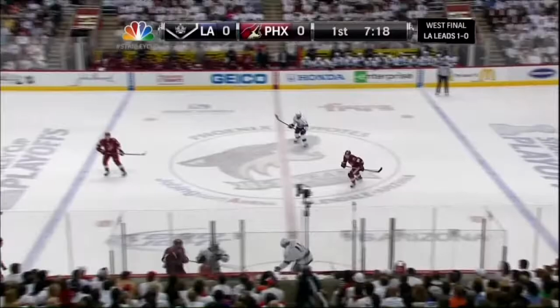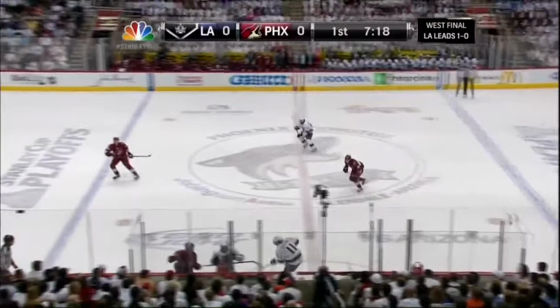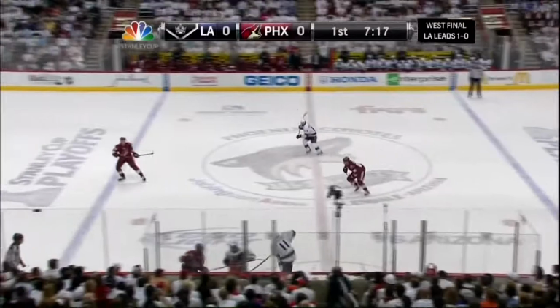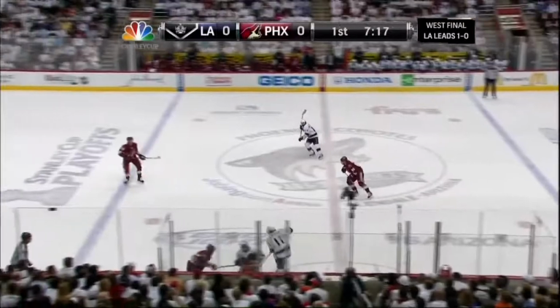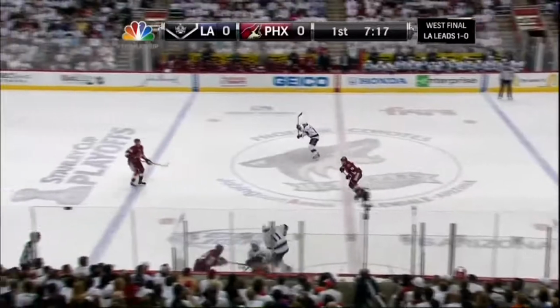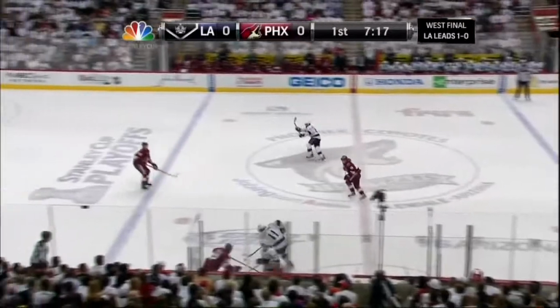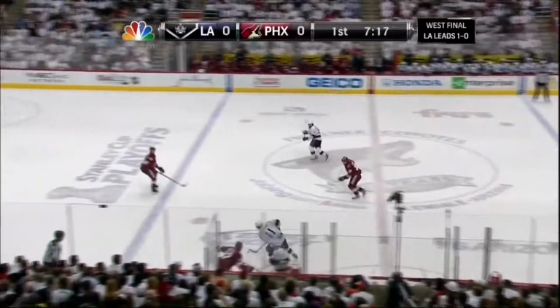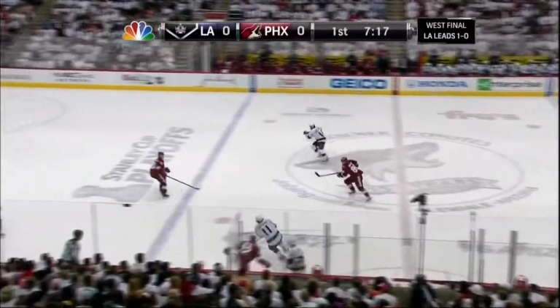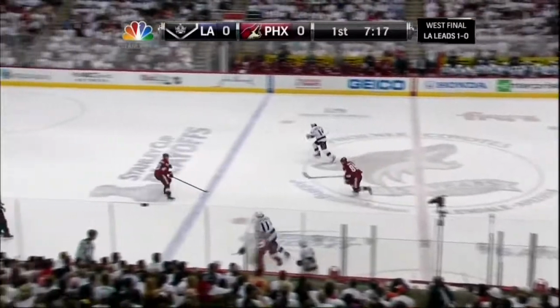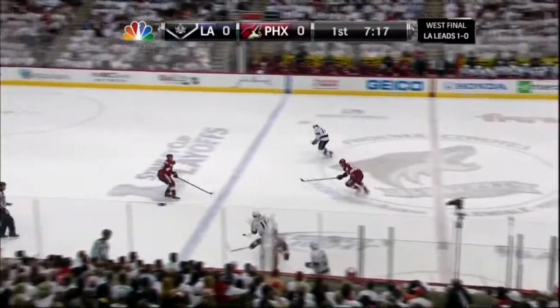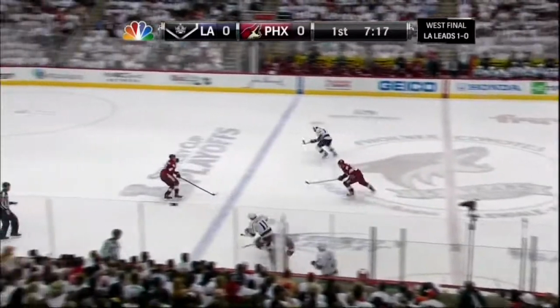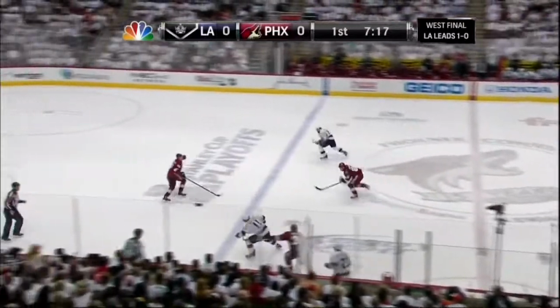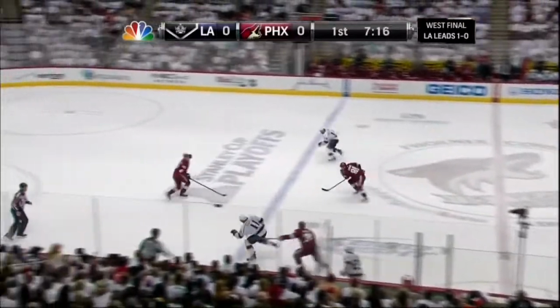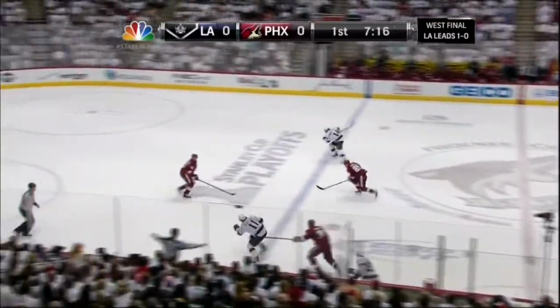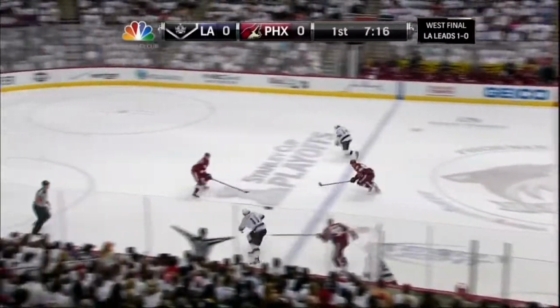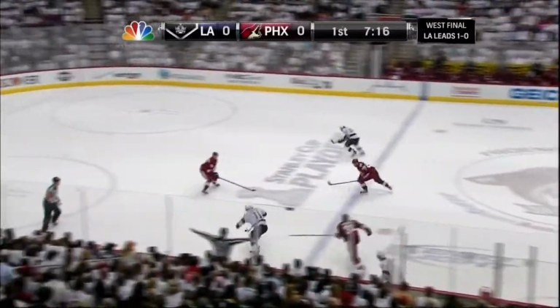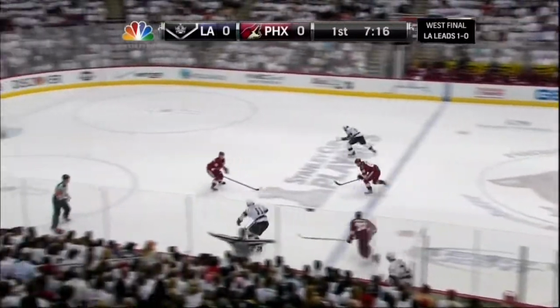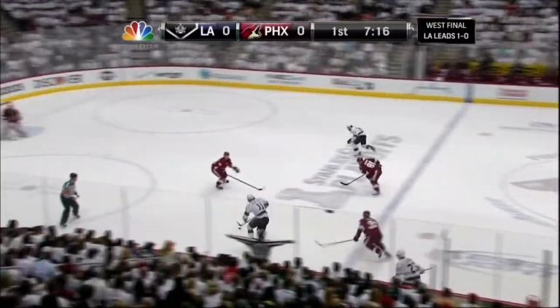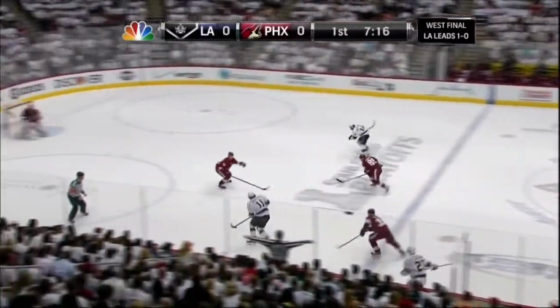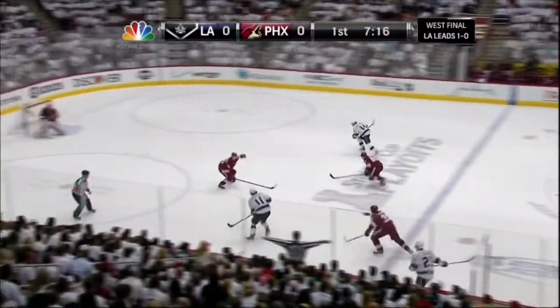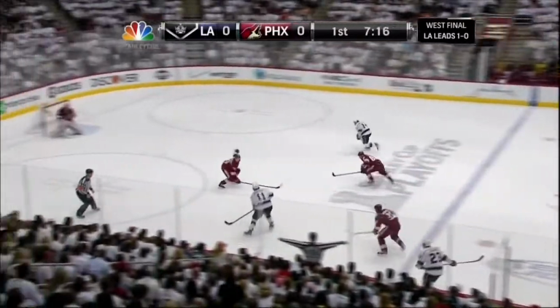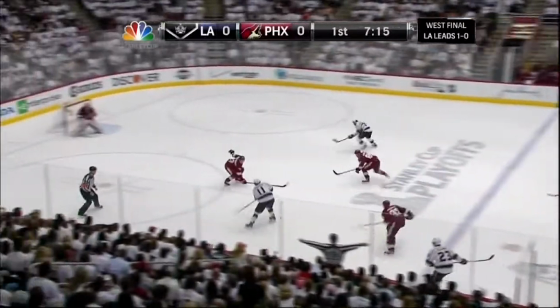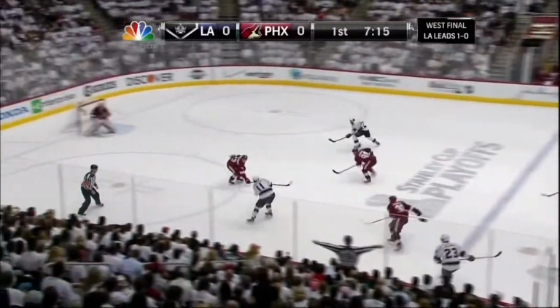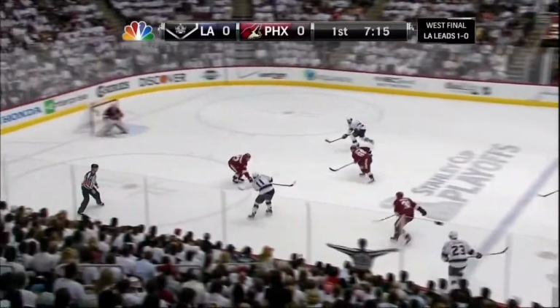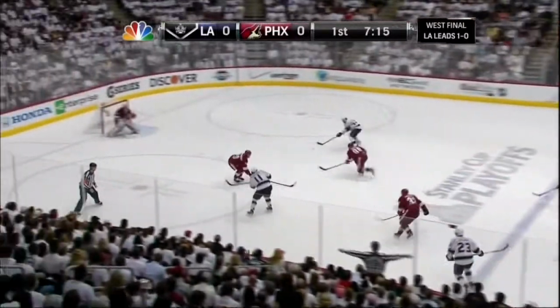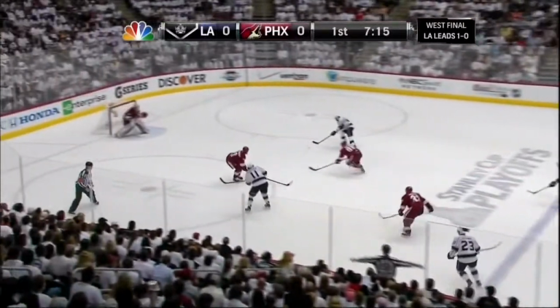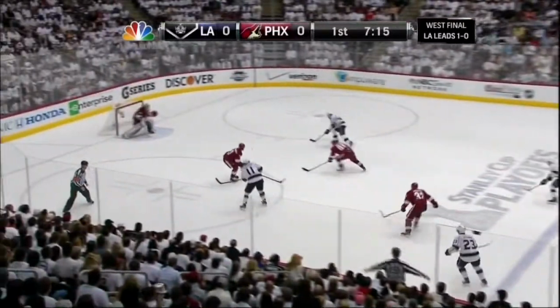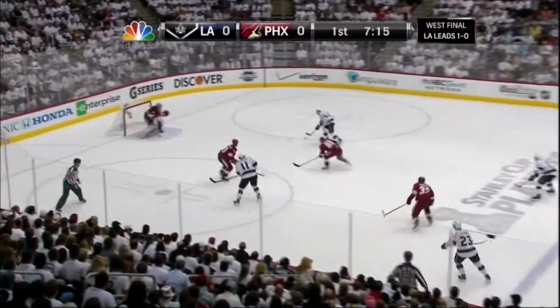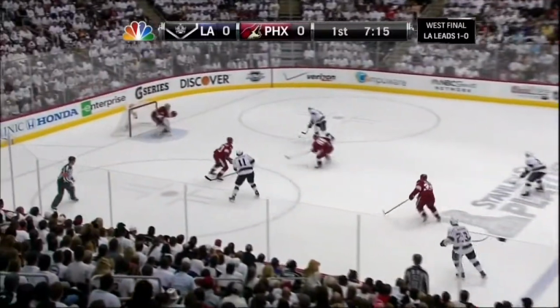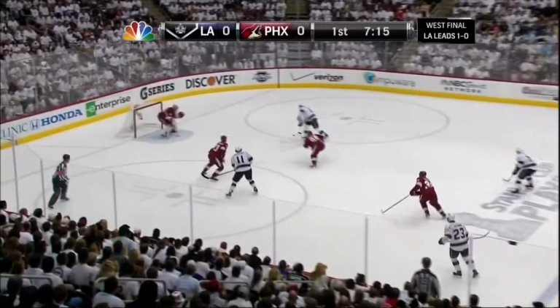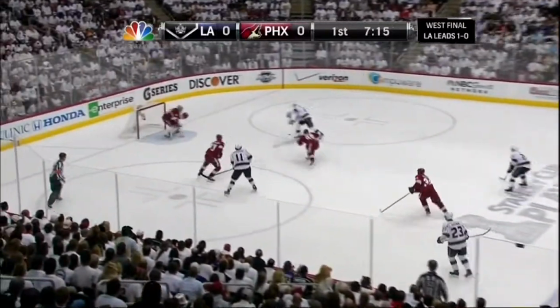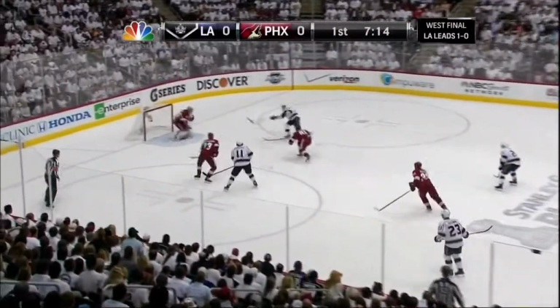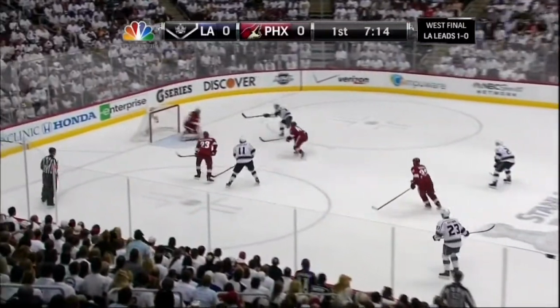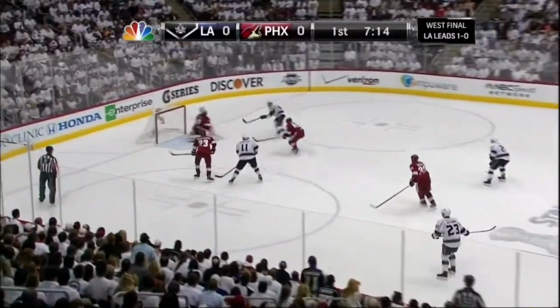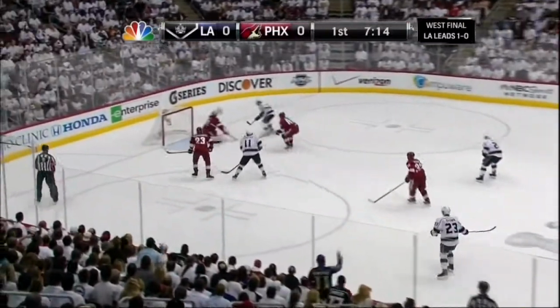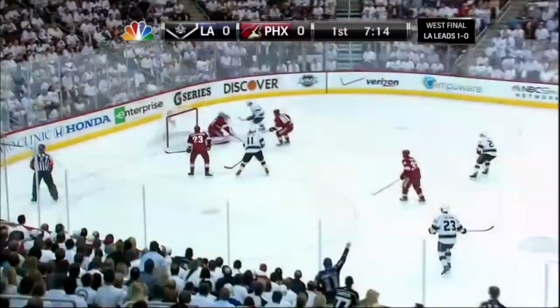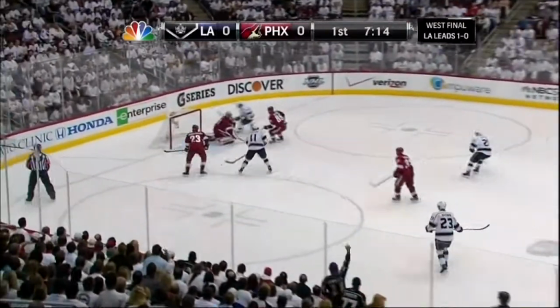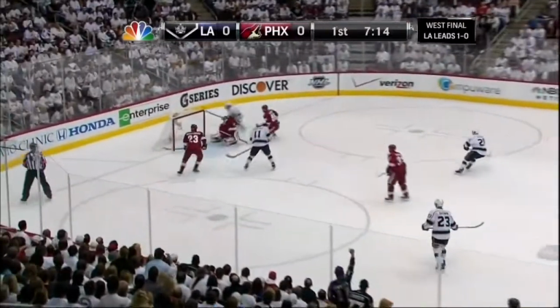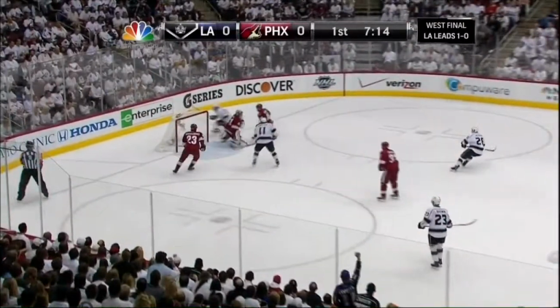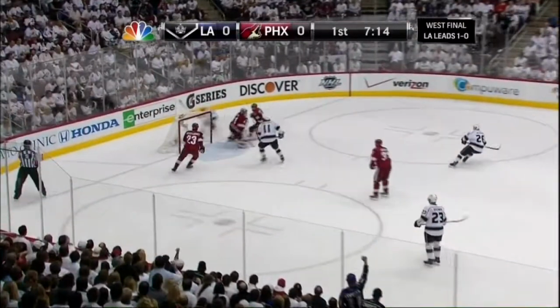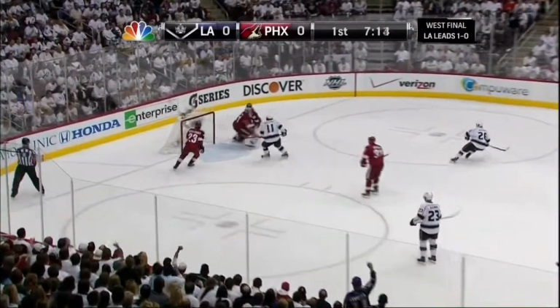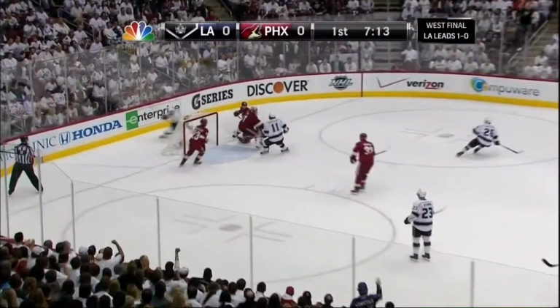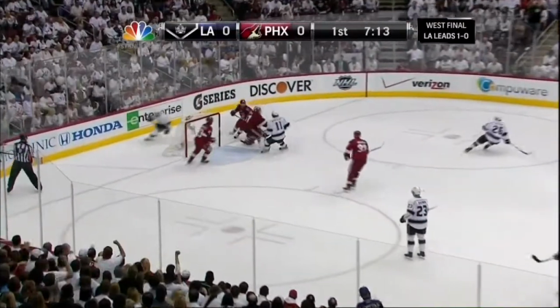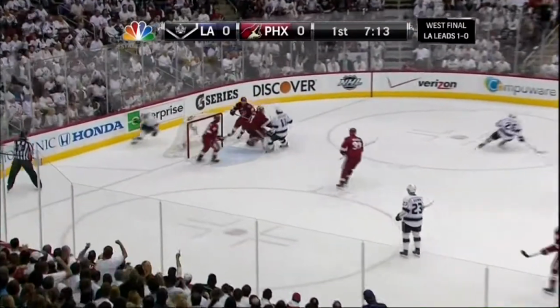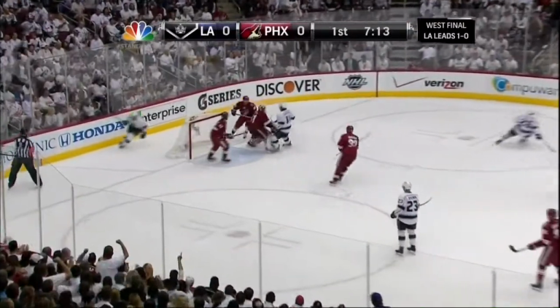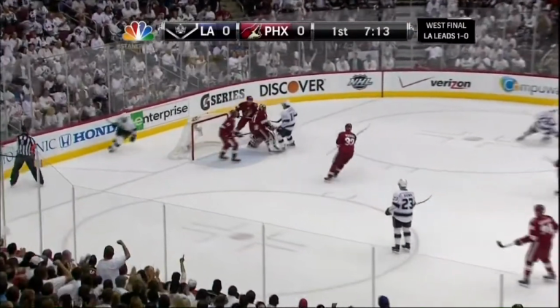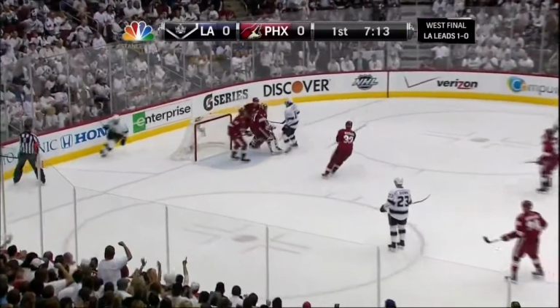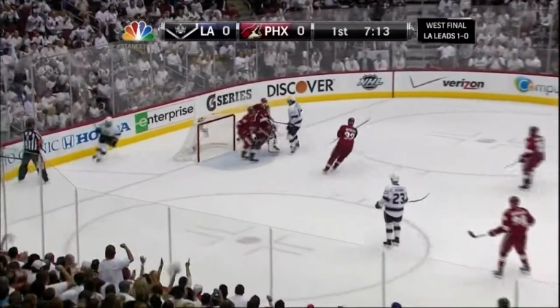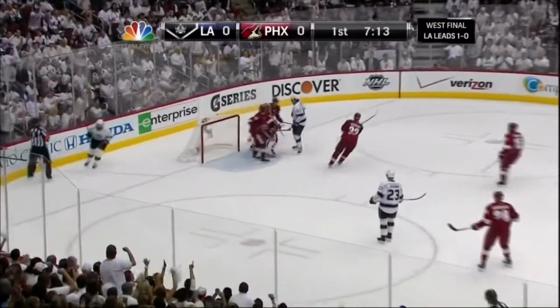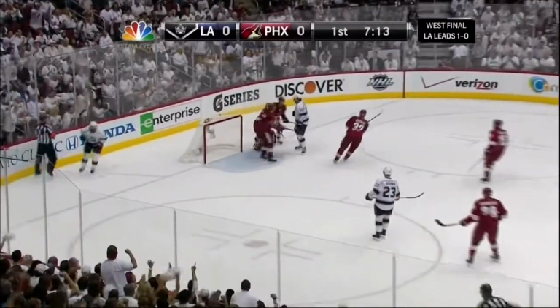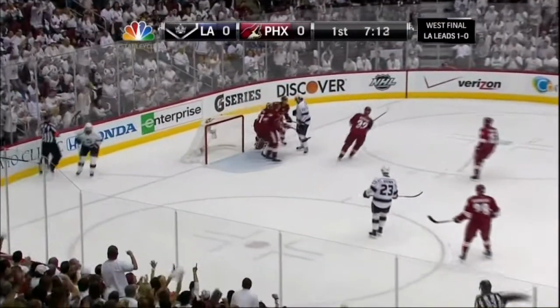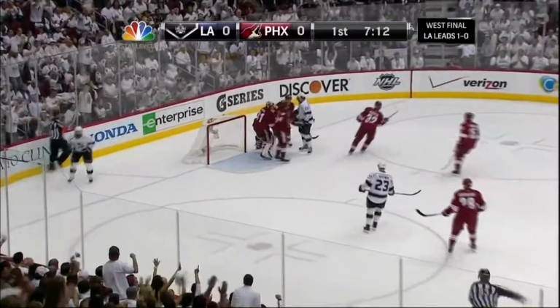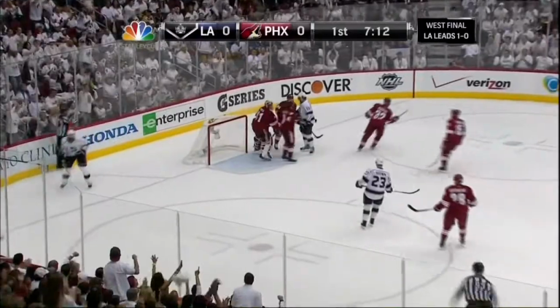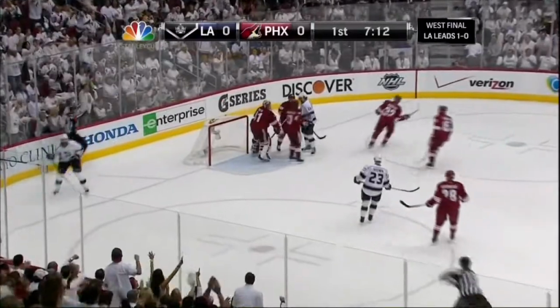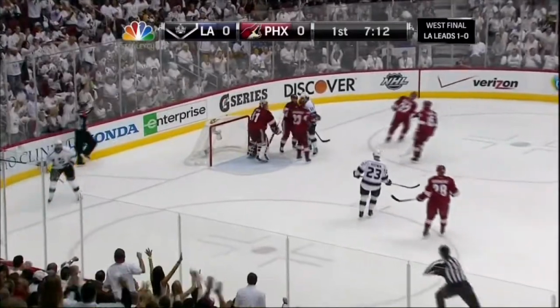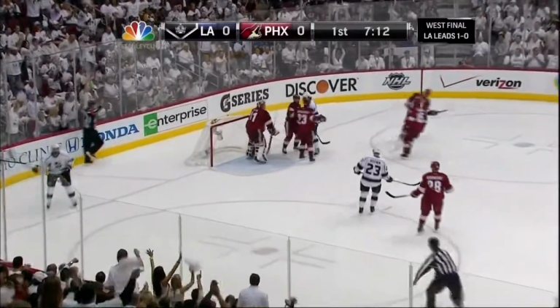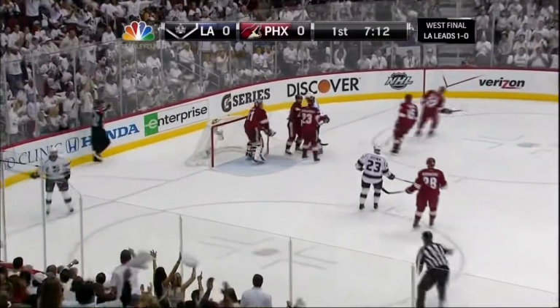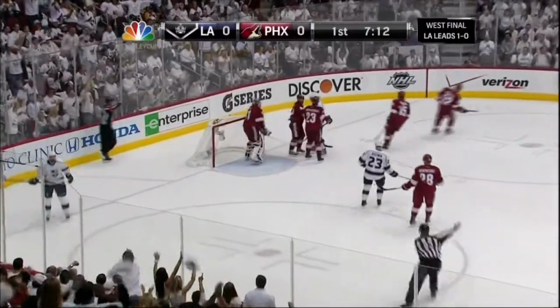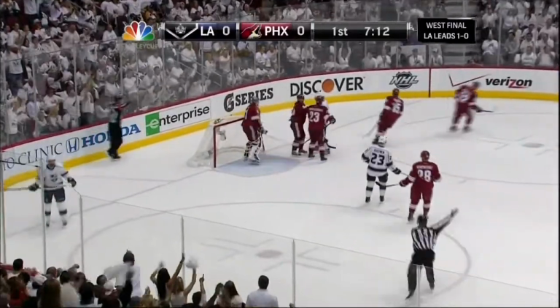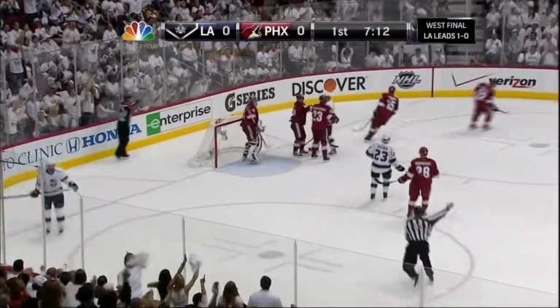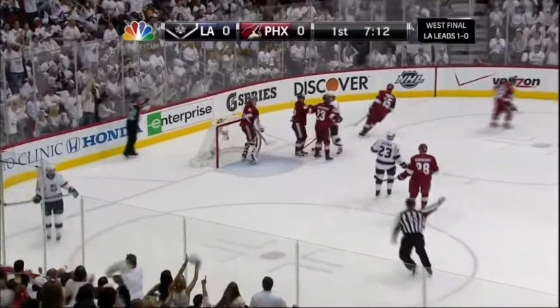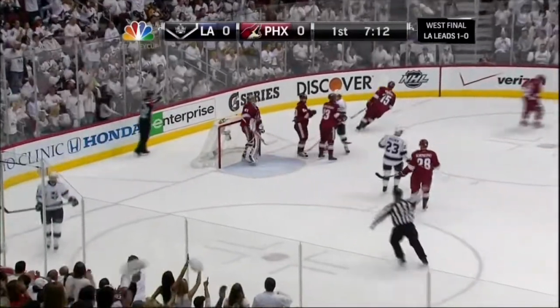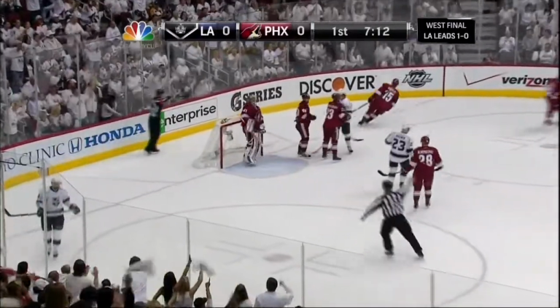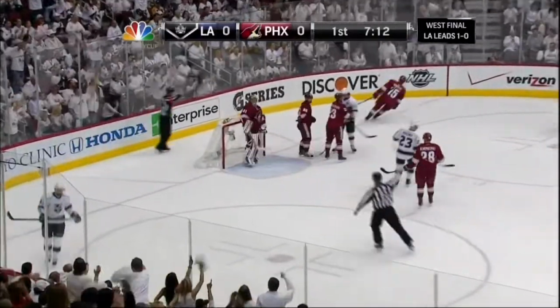Comes to center right. Now Kopitar with it. He has Williams on the far side. The pass to Williams. A shot! Saved by Smith!